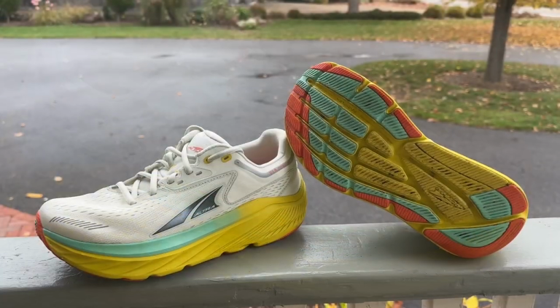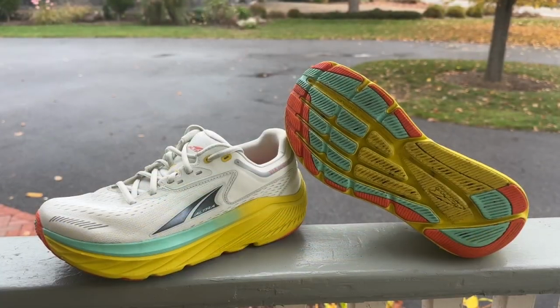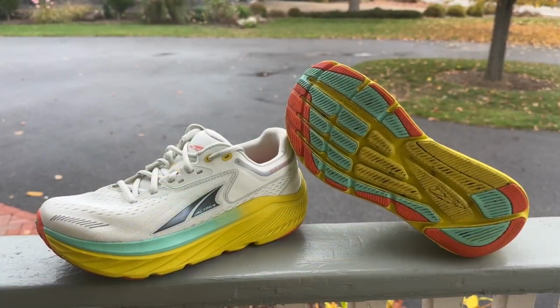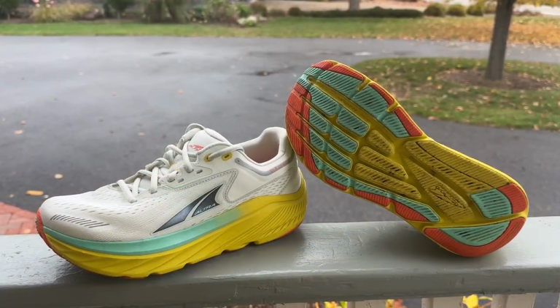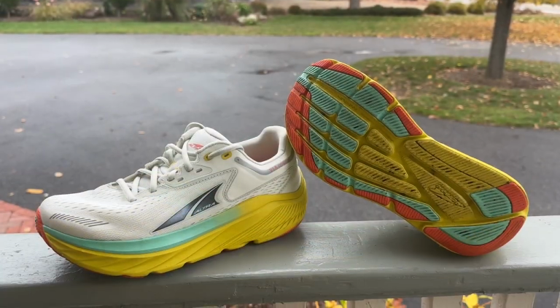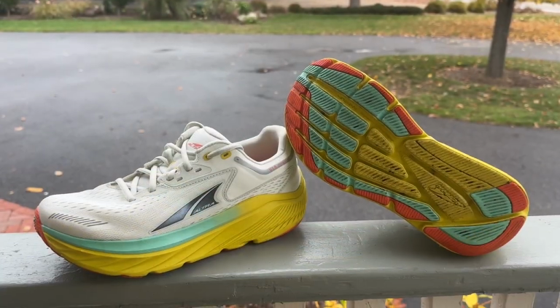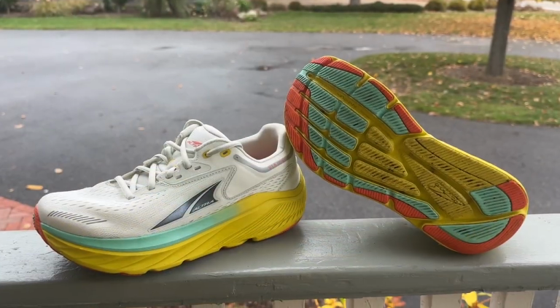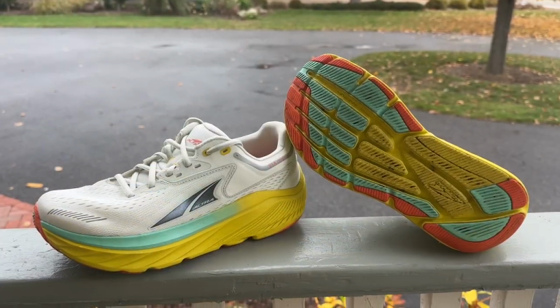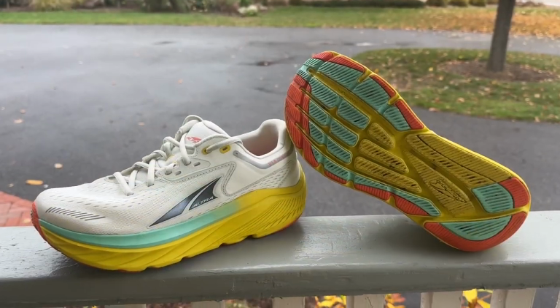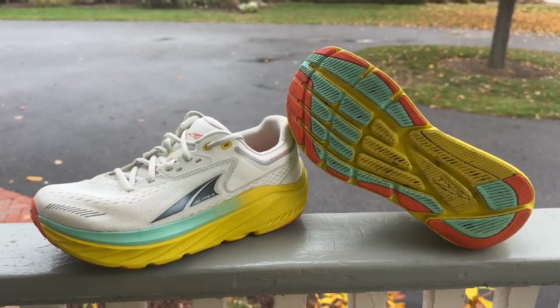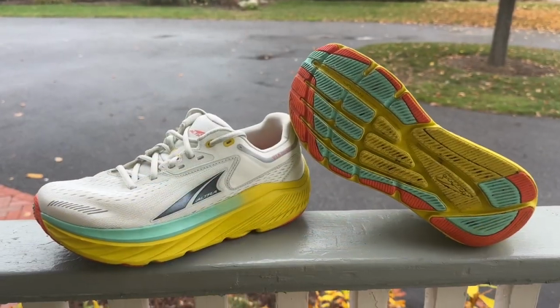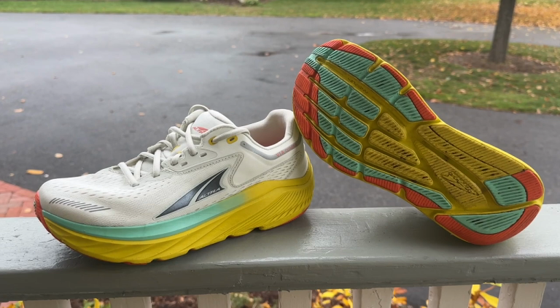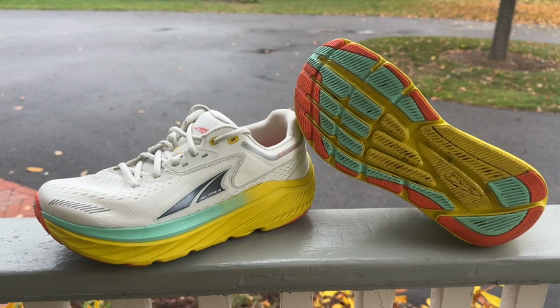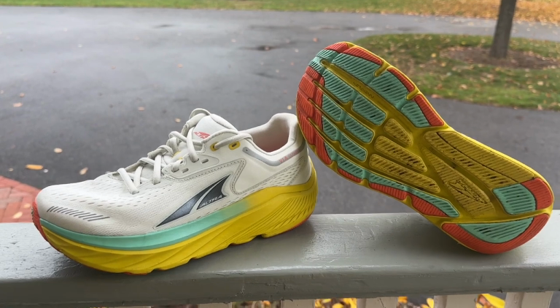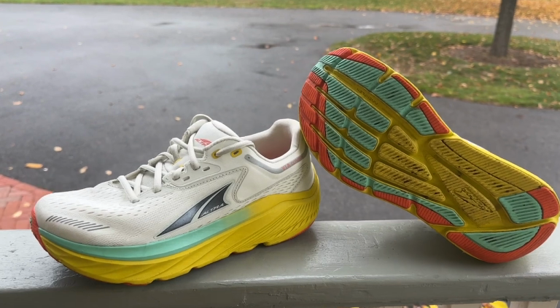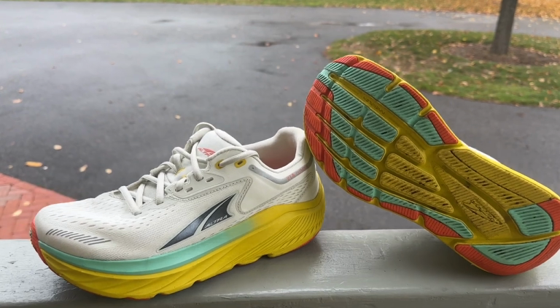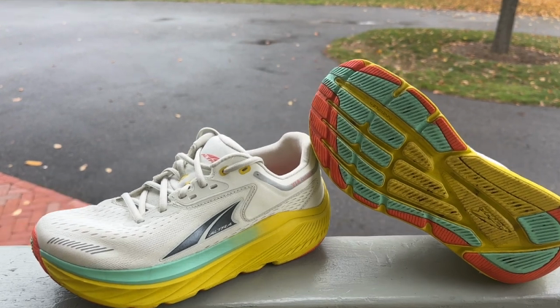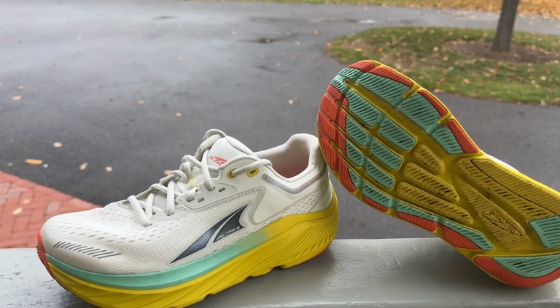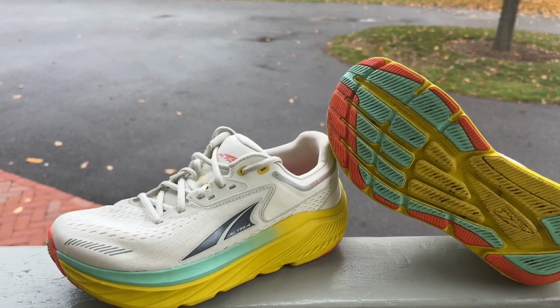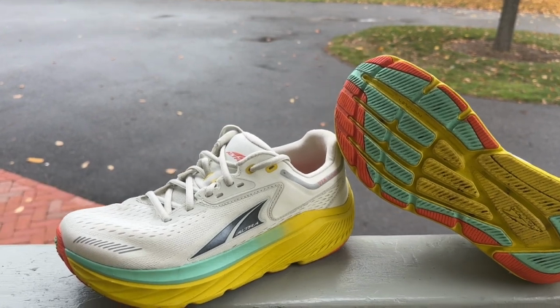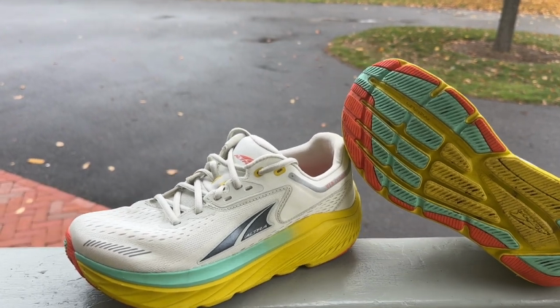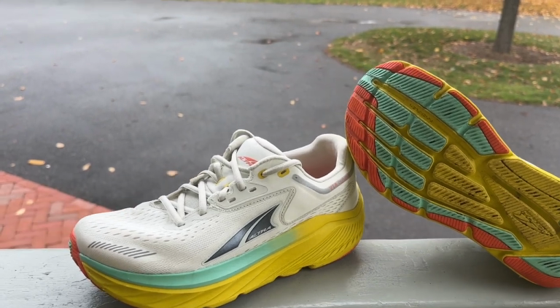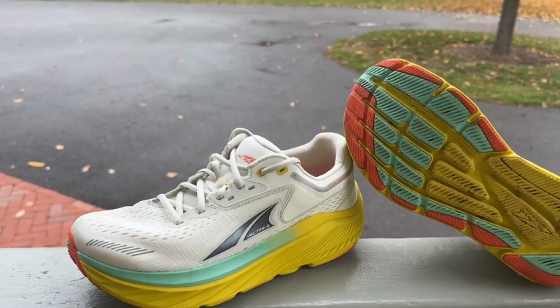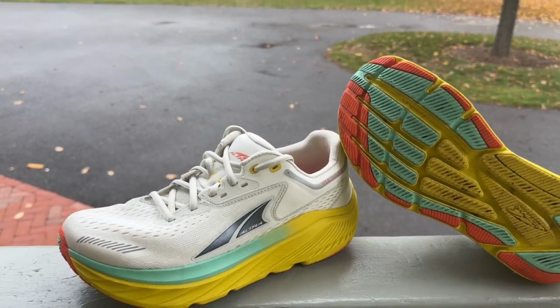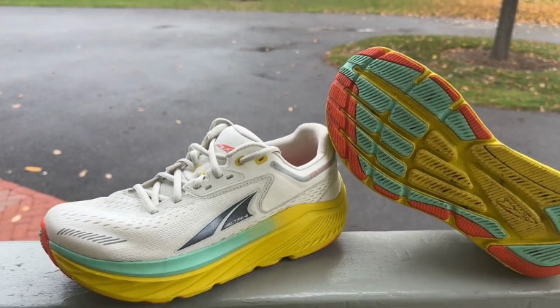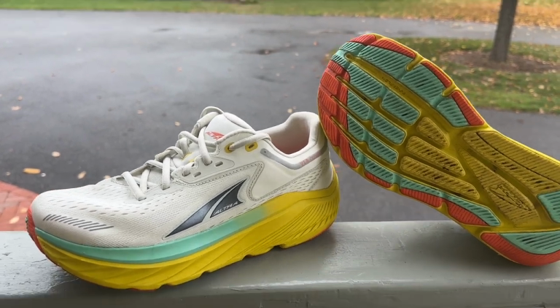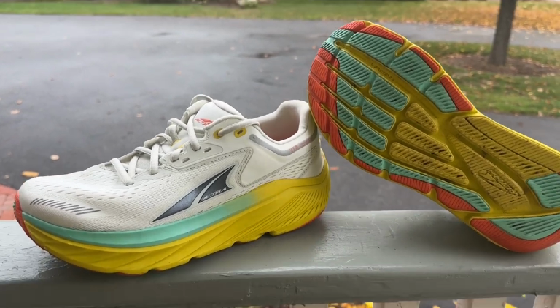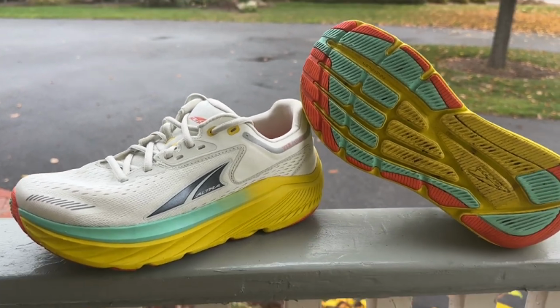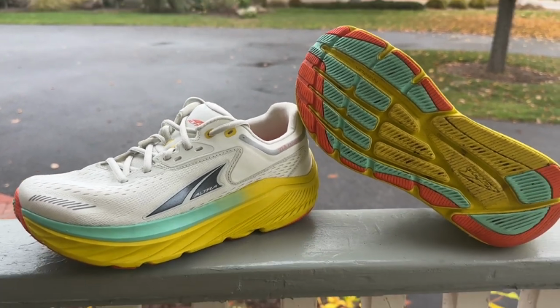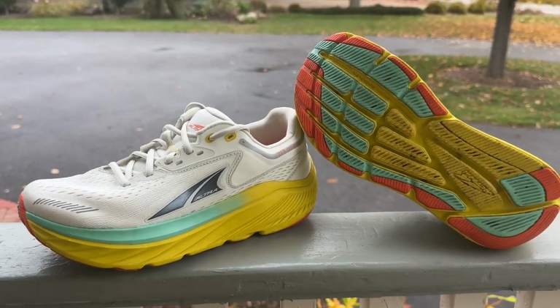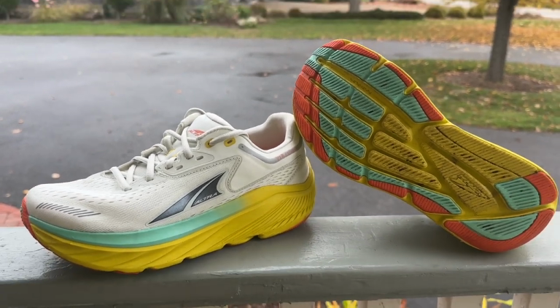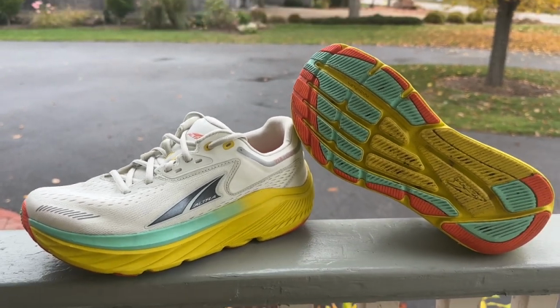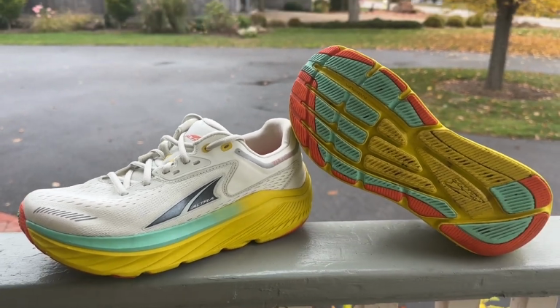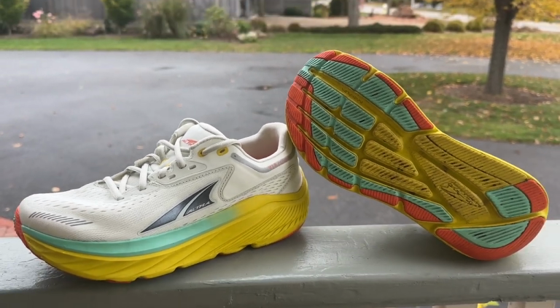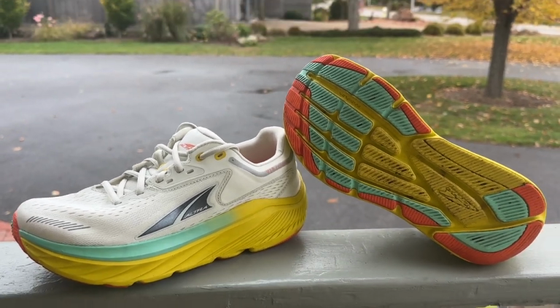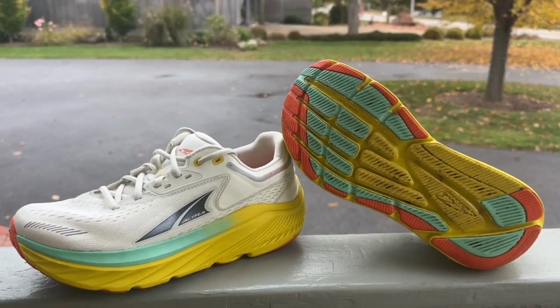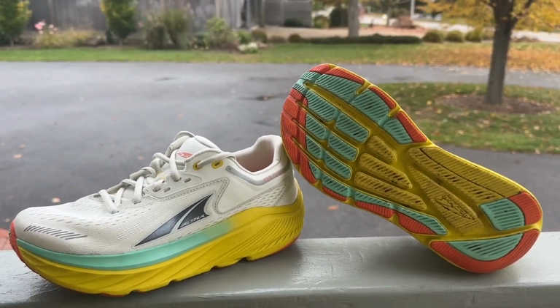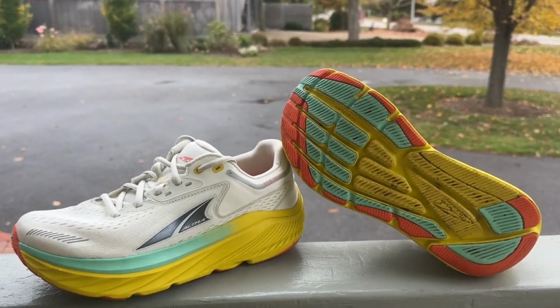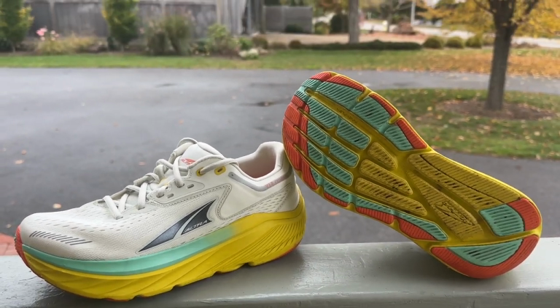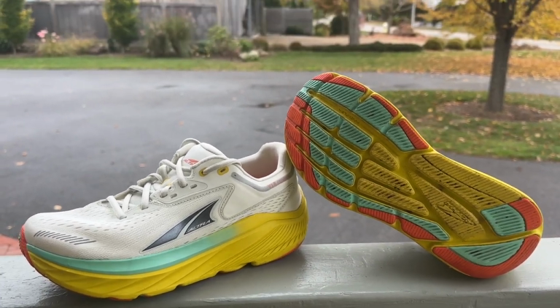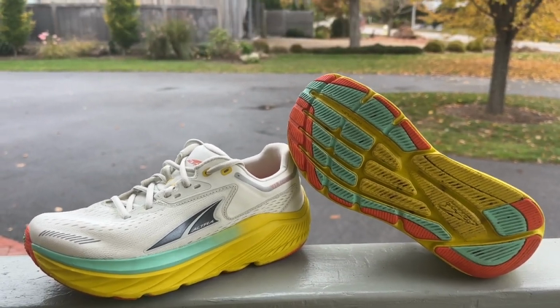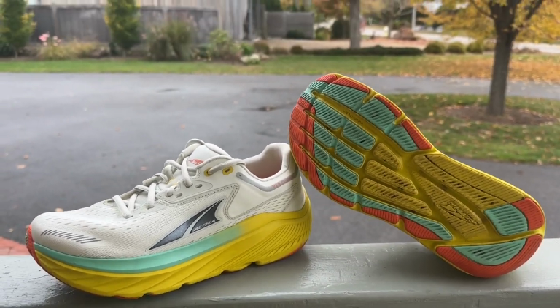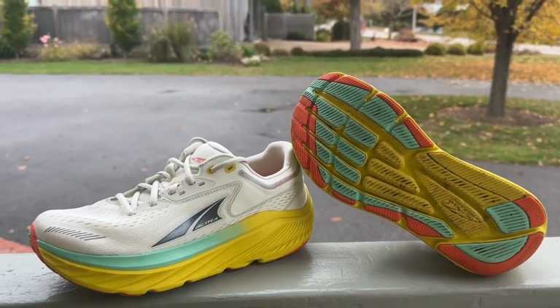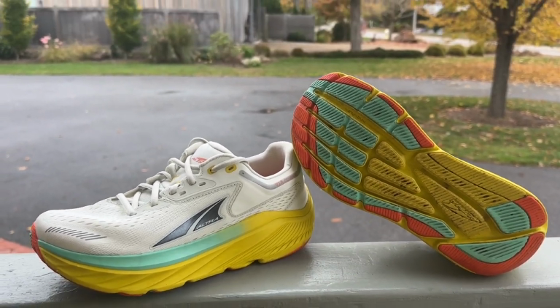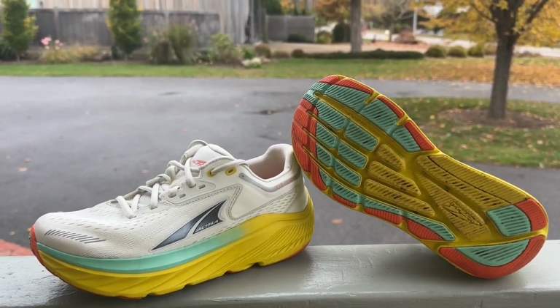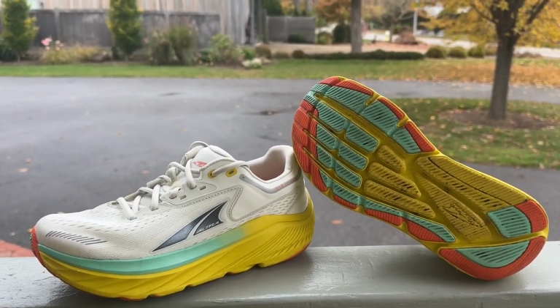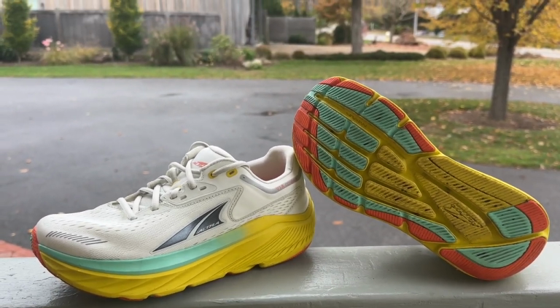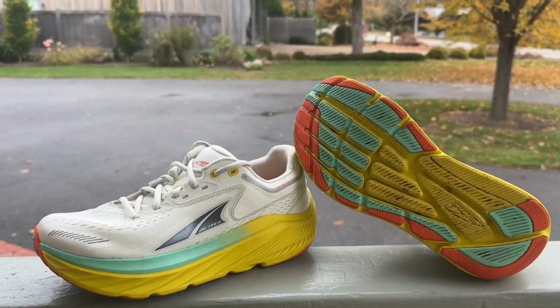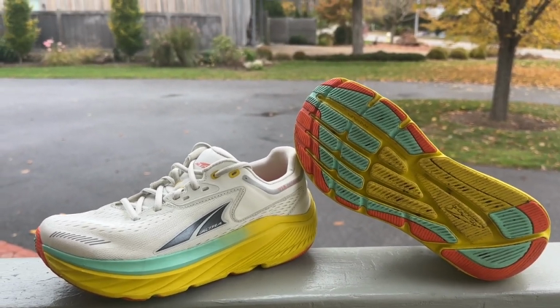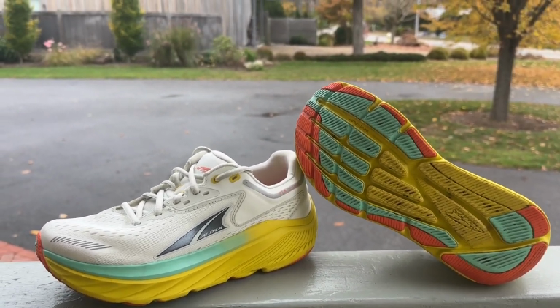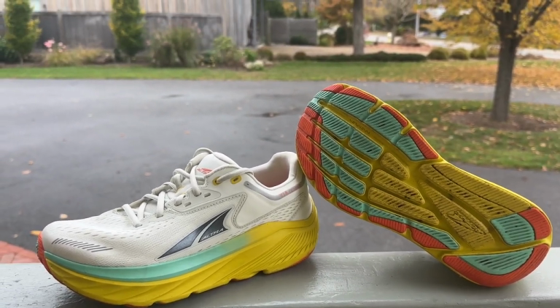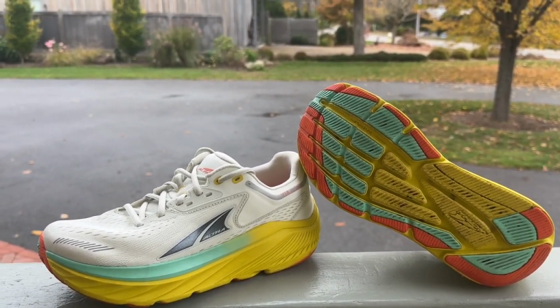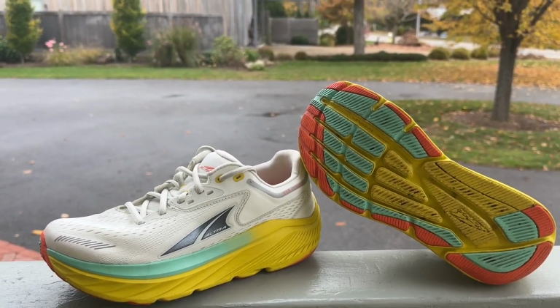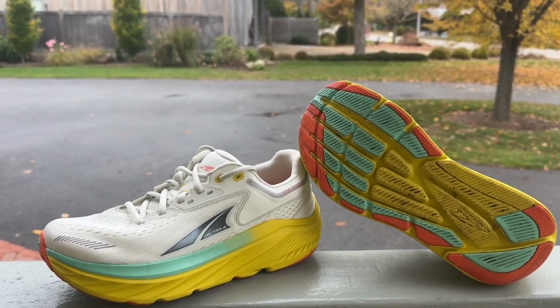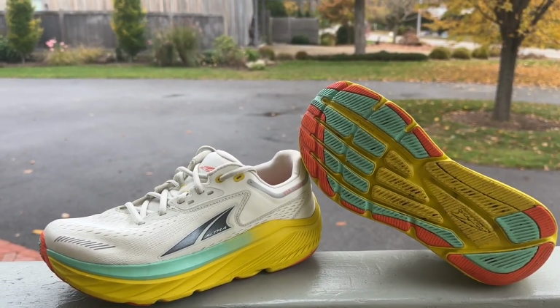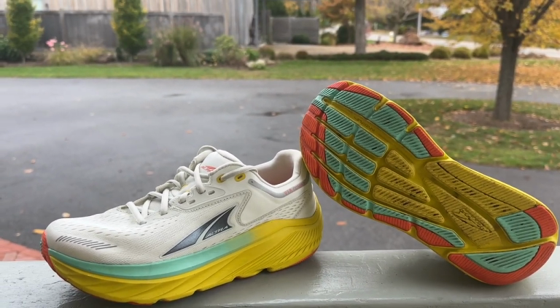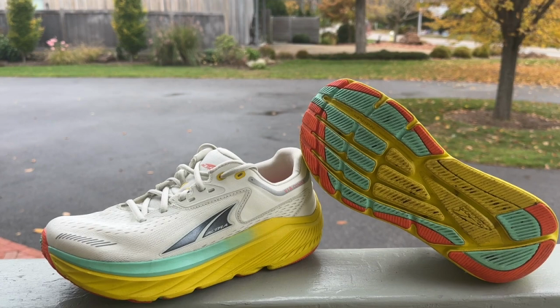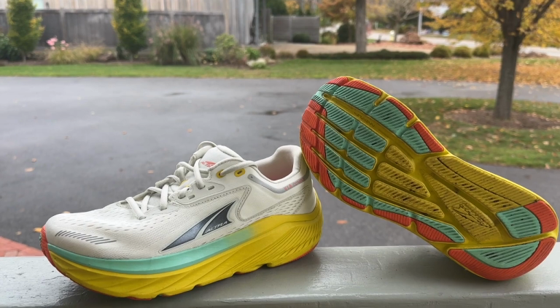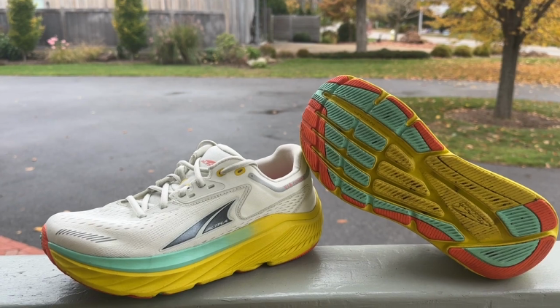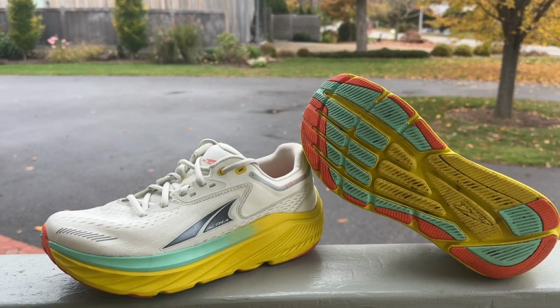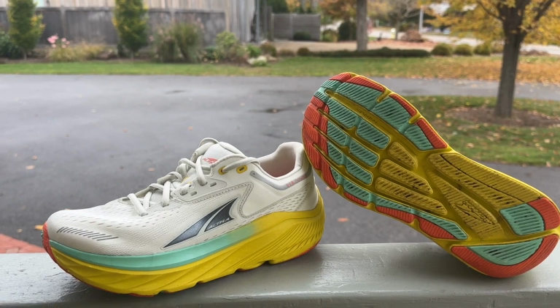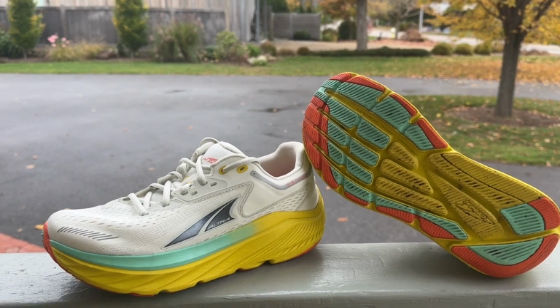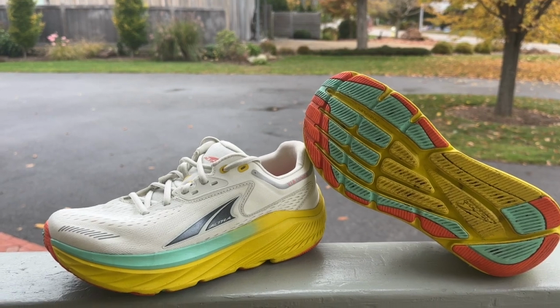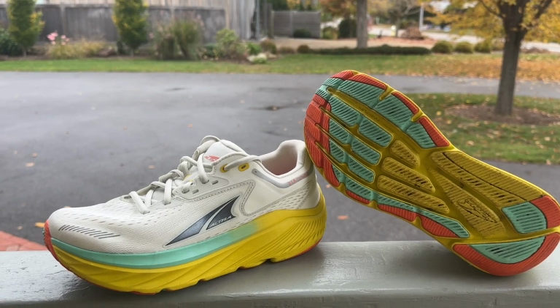Hello everybody, Sam from Road Trail Run. Today we're going to take a look at Altra's brand new Via Olympus.